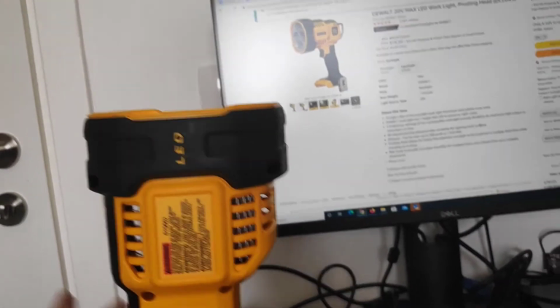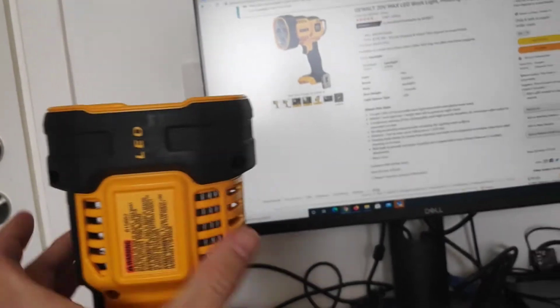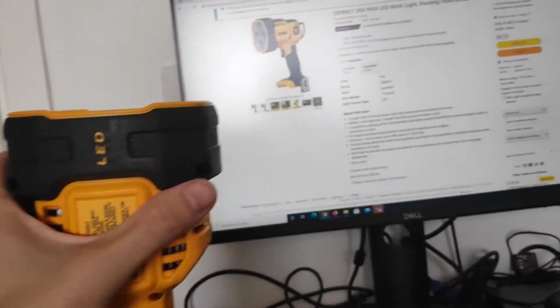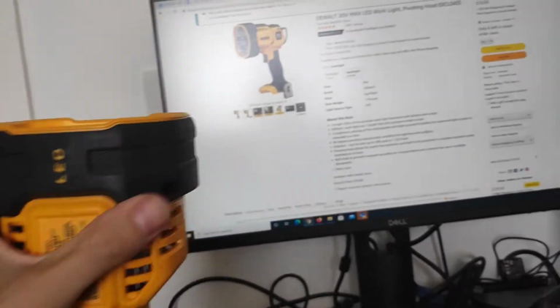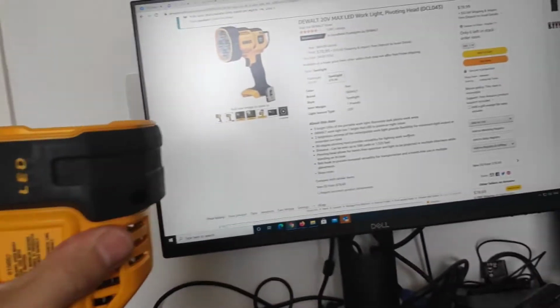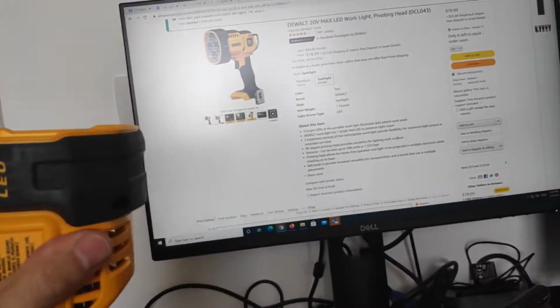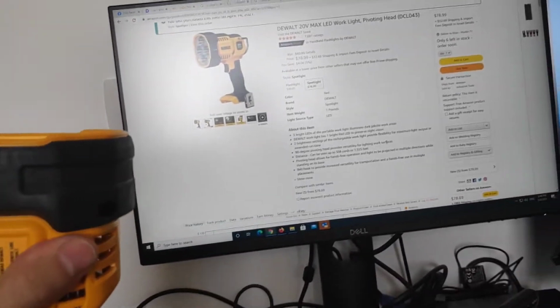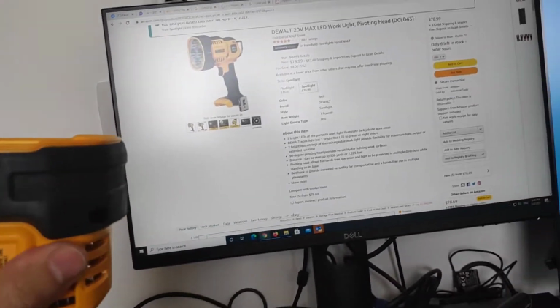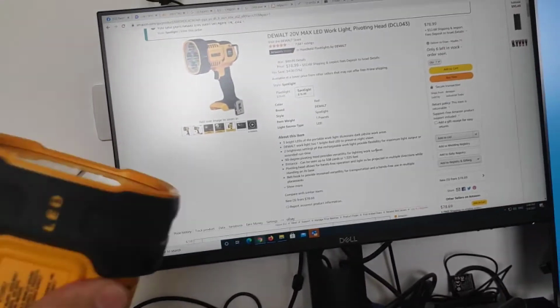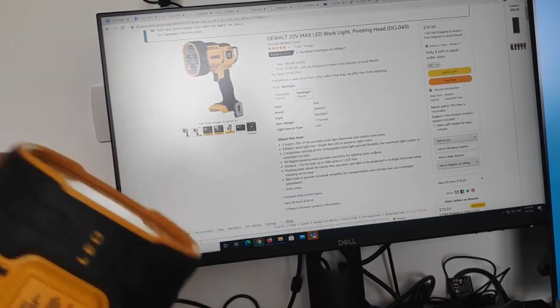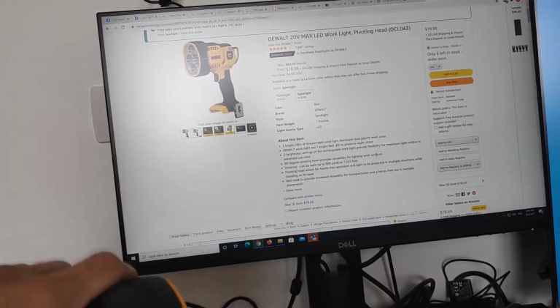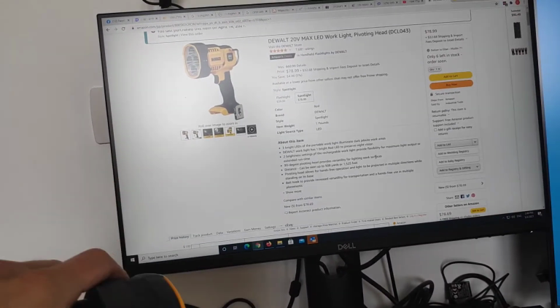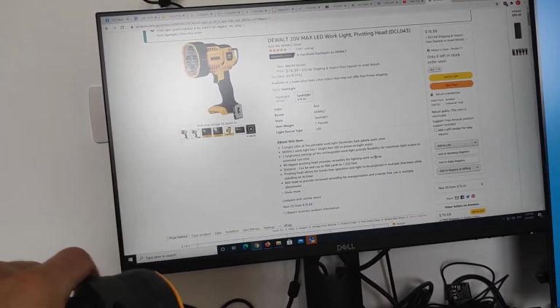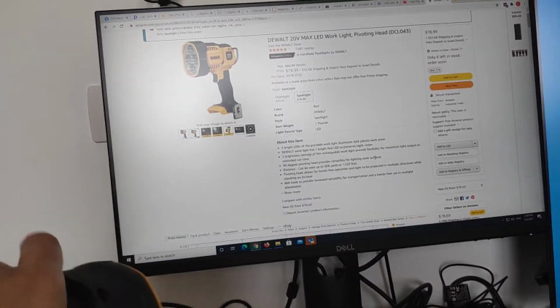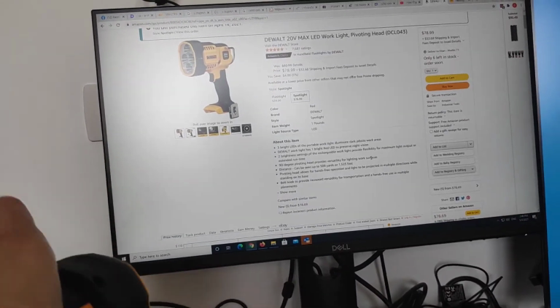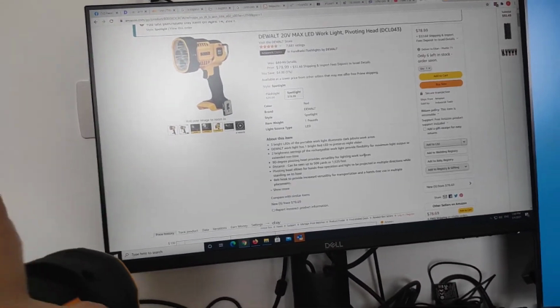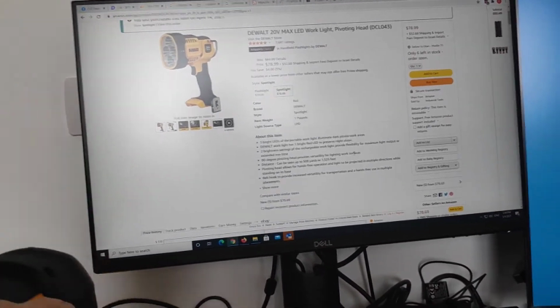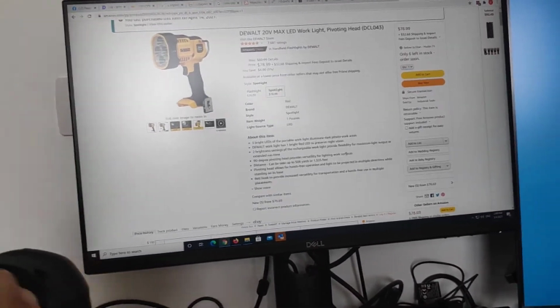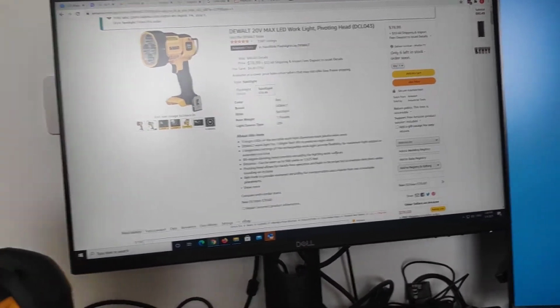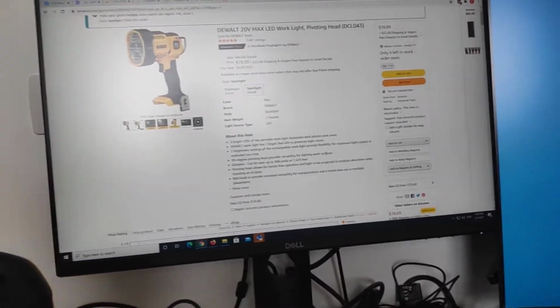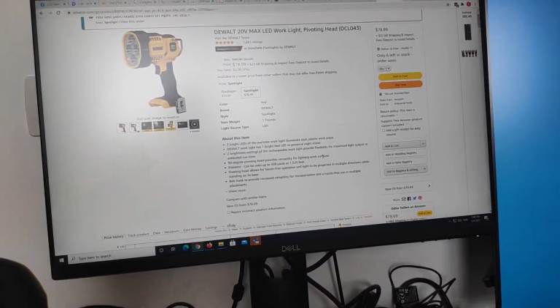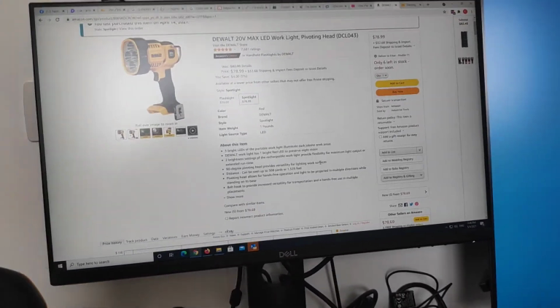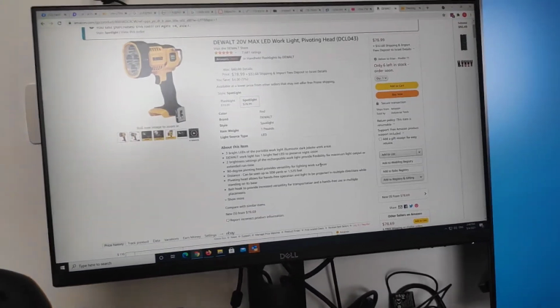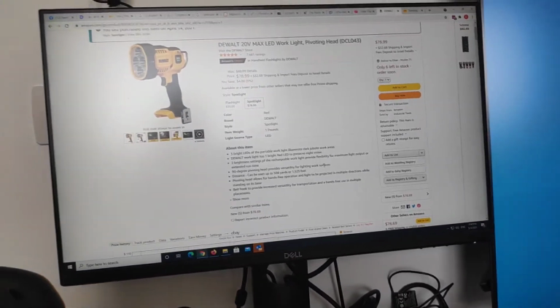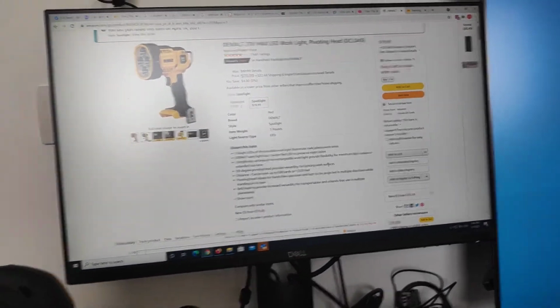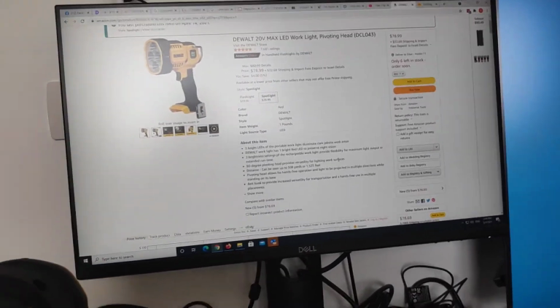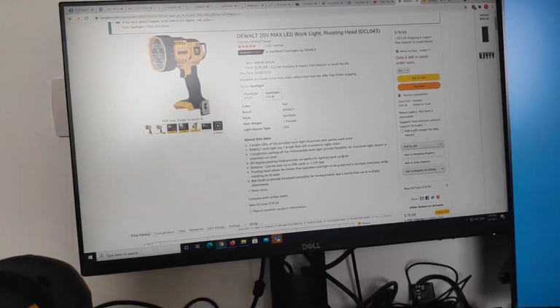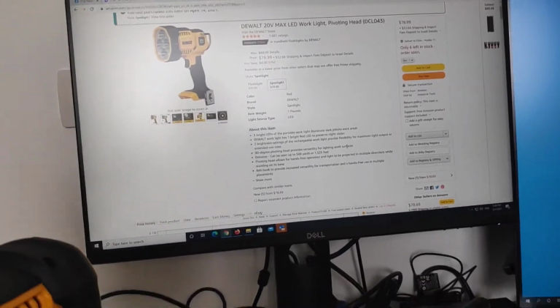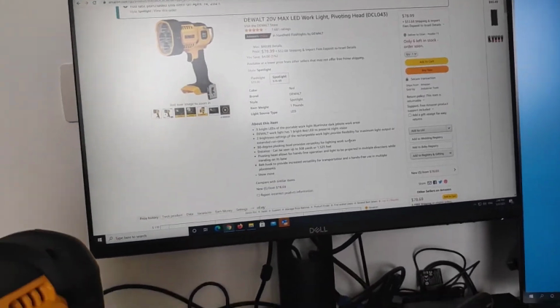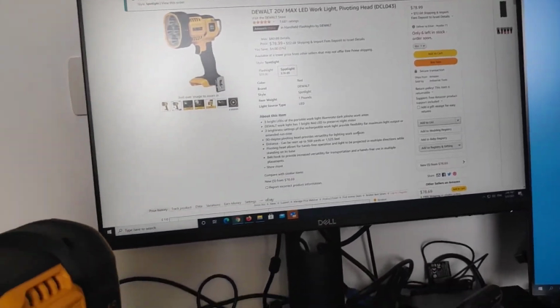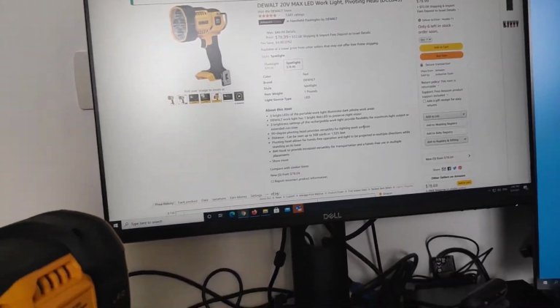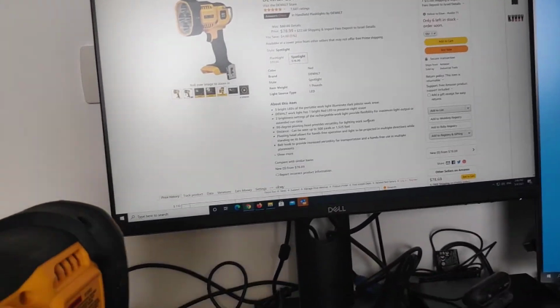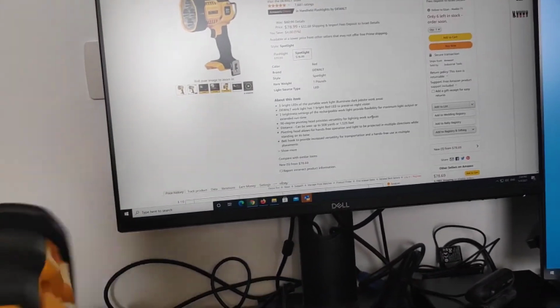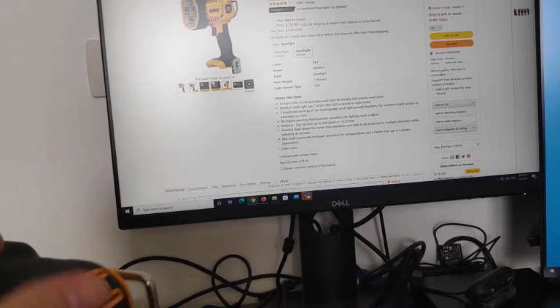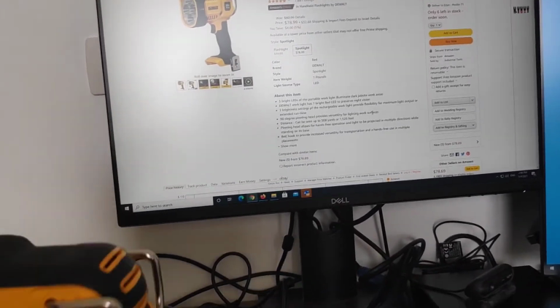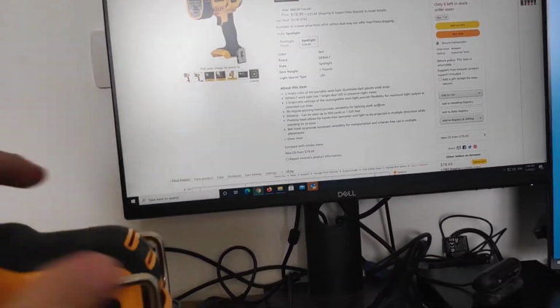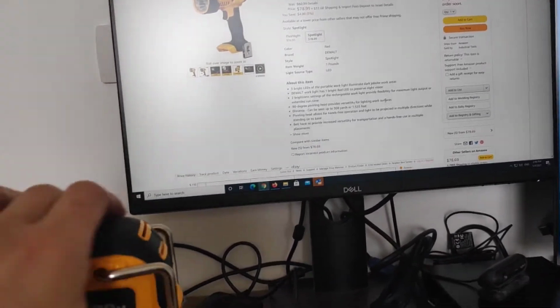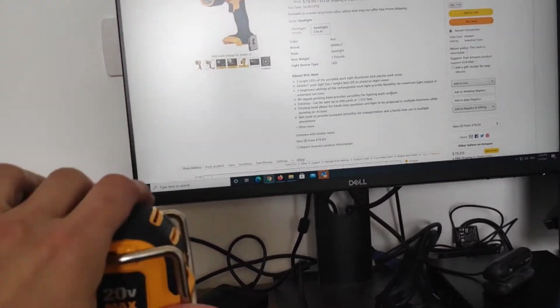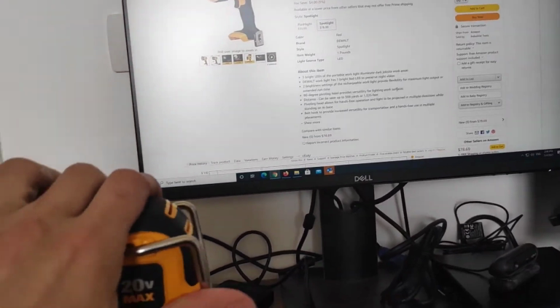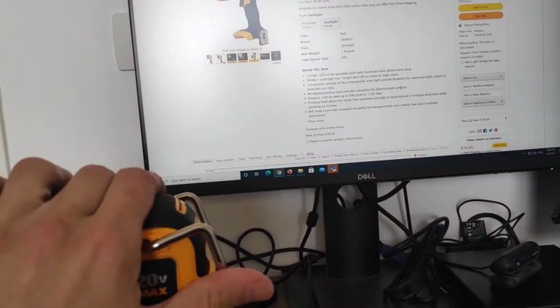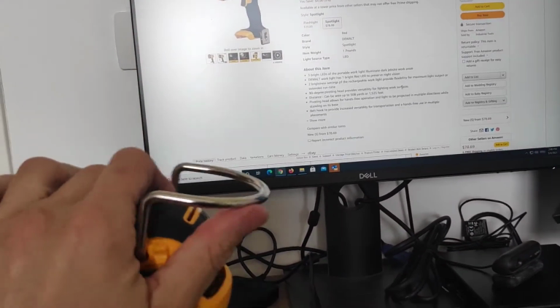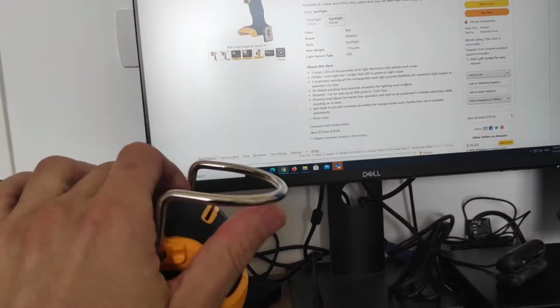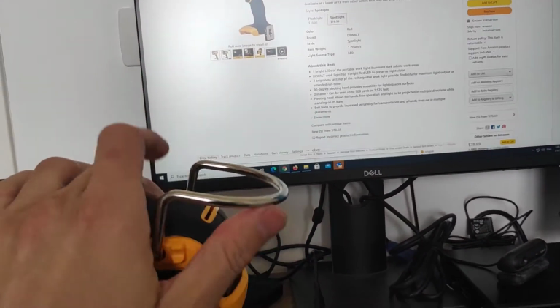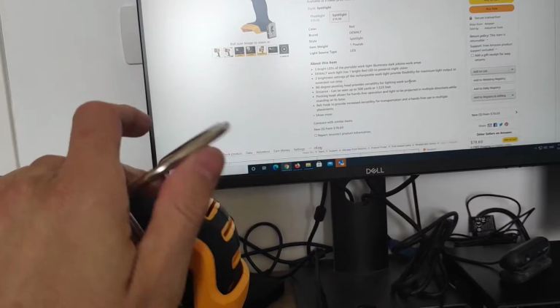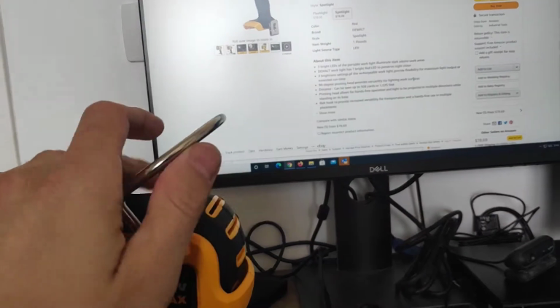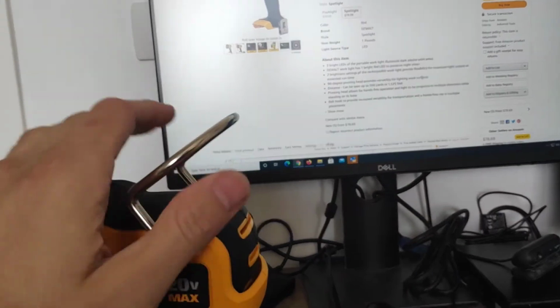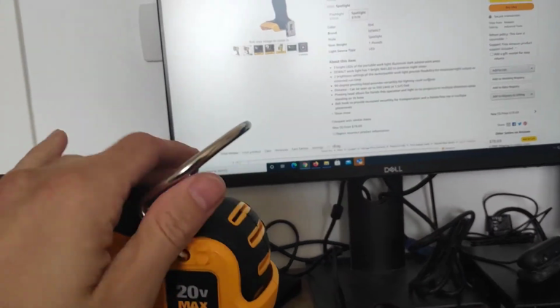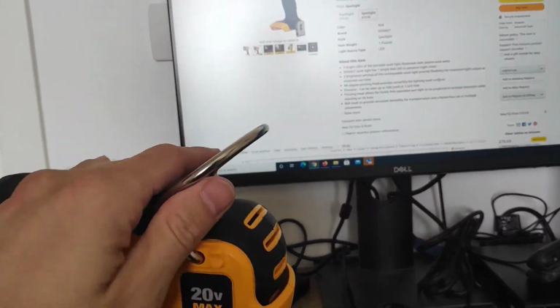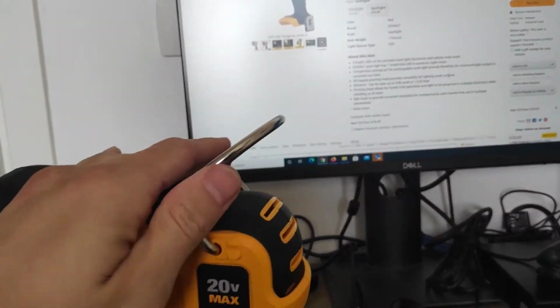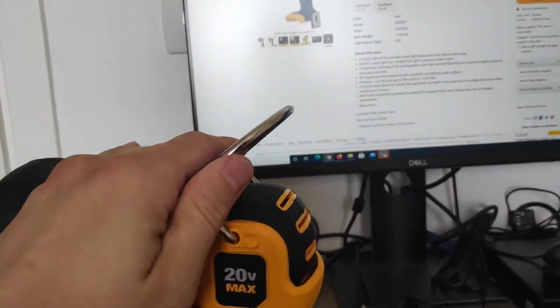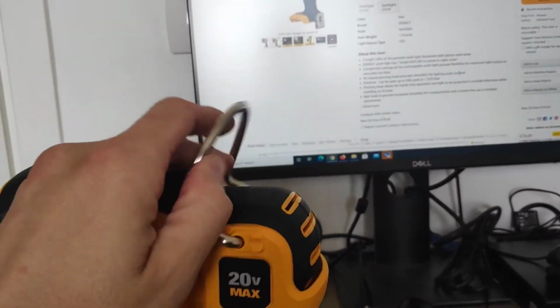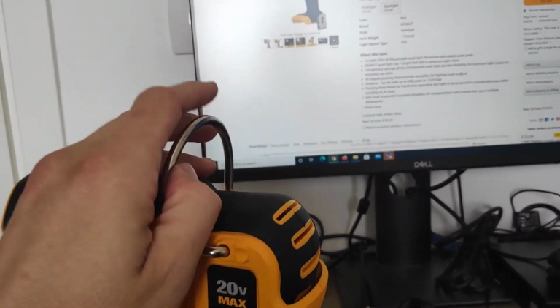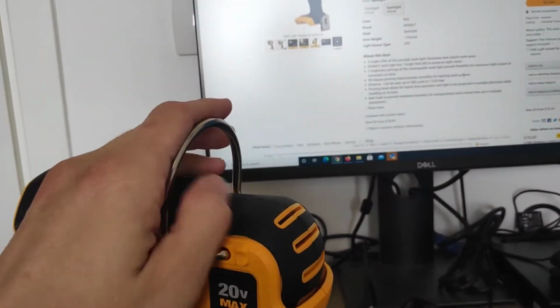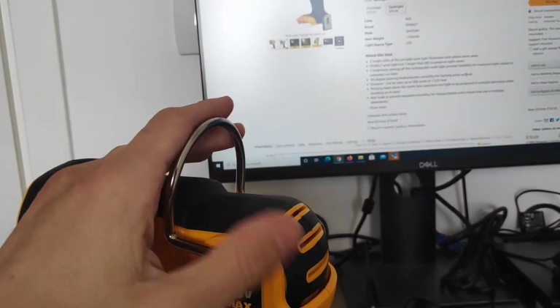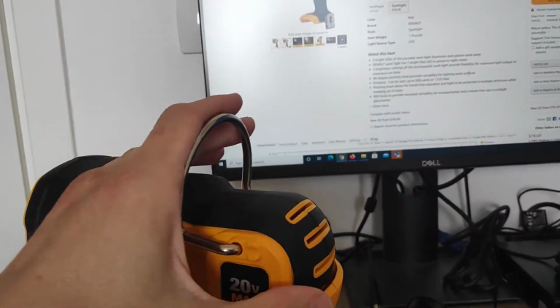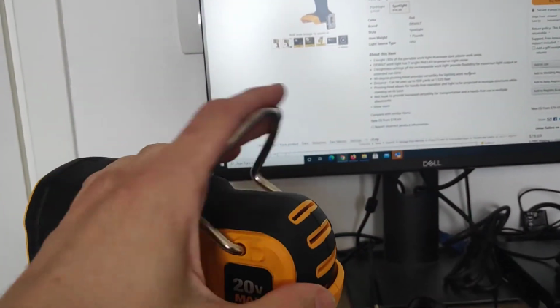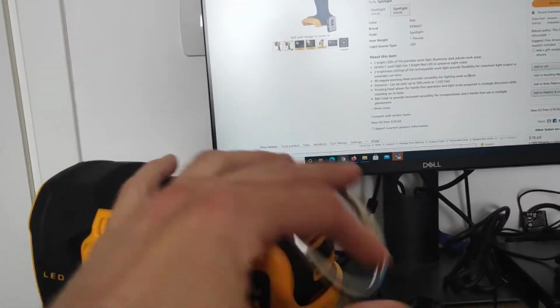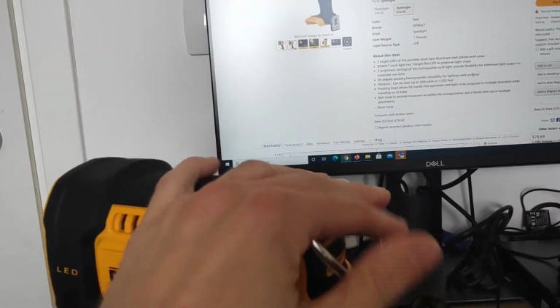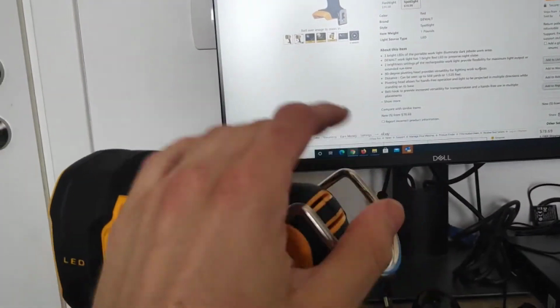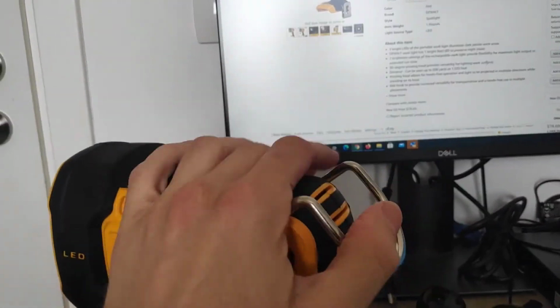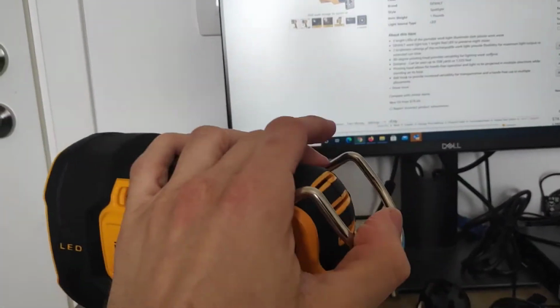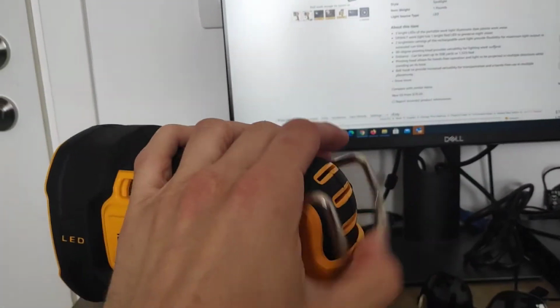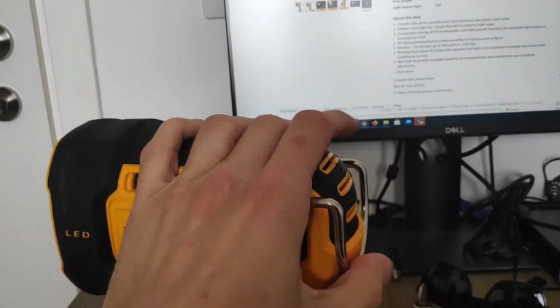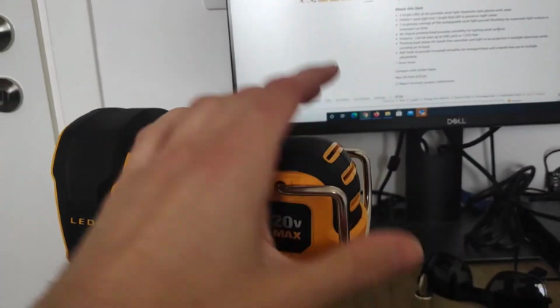This goes on Amazon right now for about $79. There's also this clip thing you can hang on to somewhere.